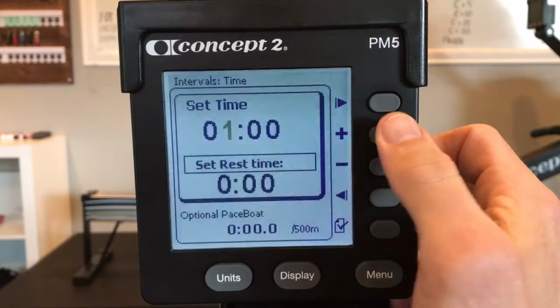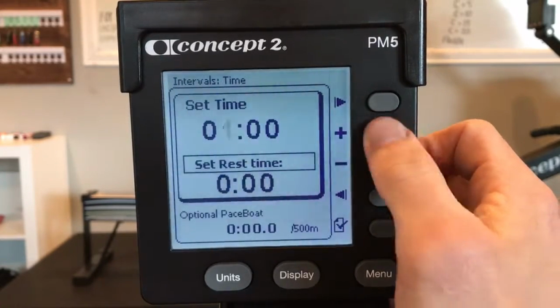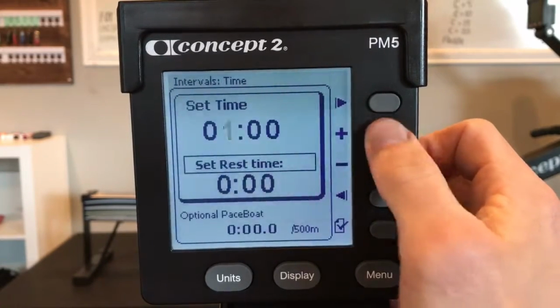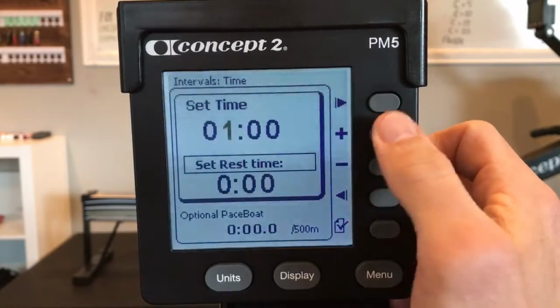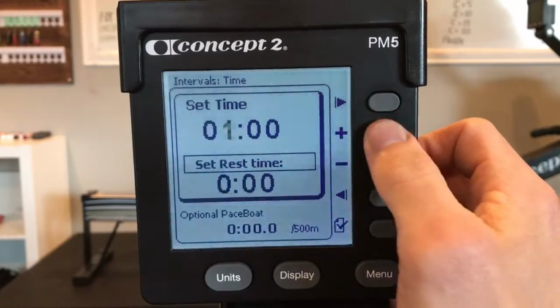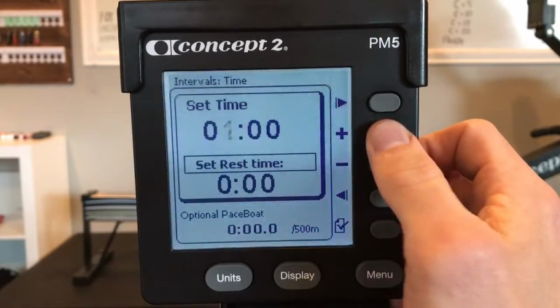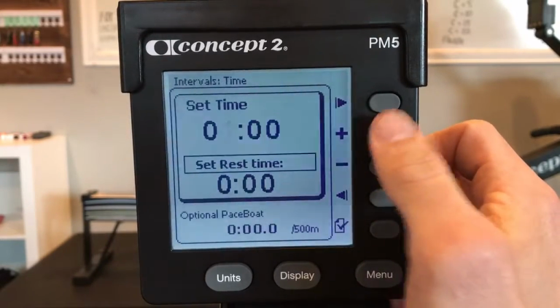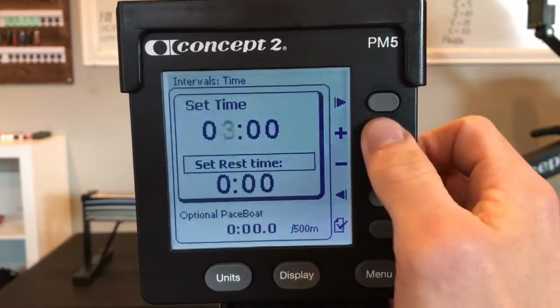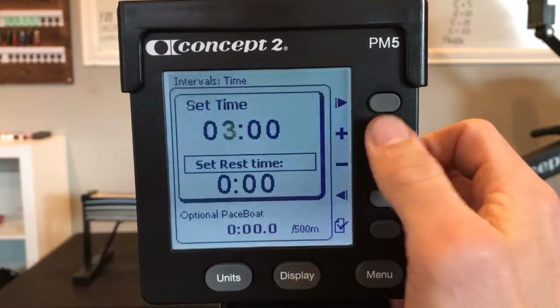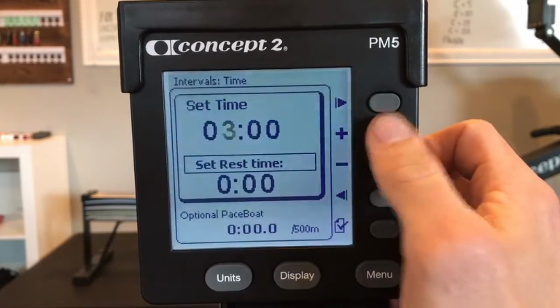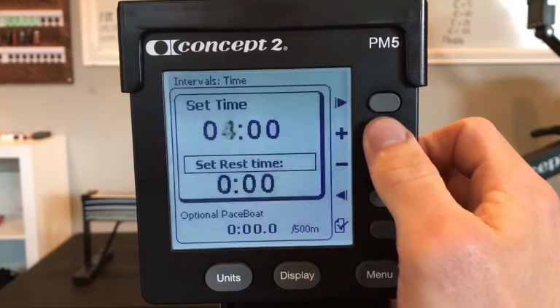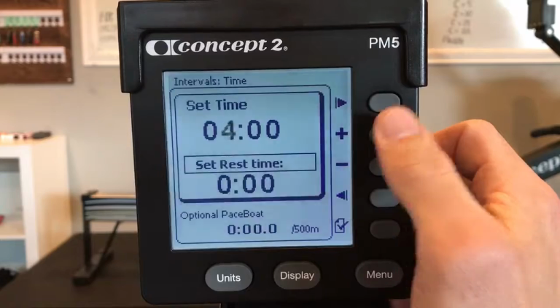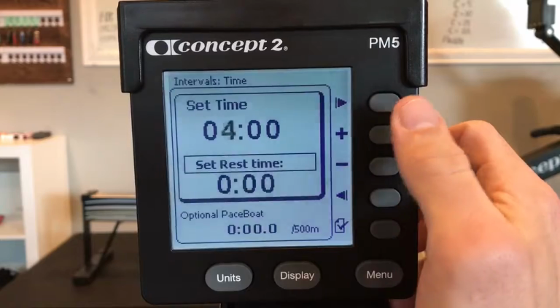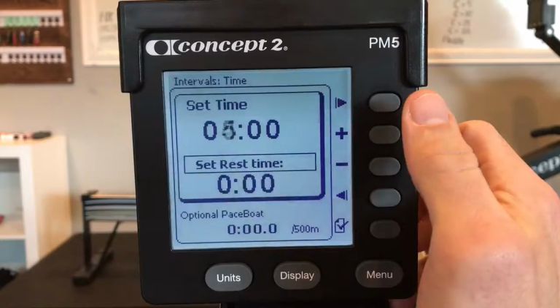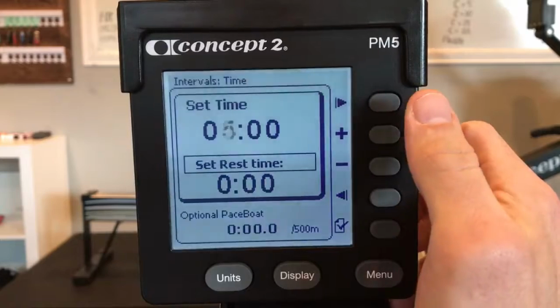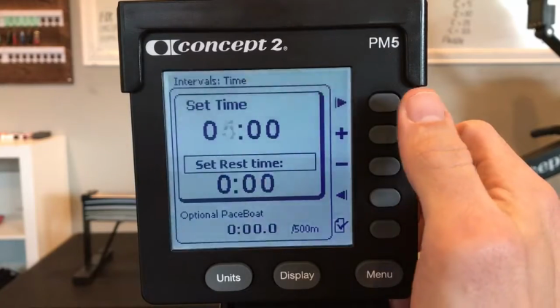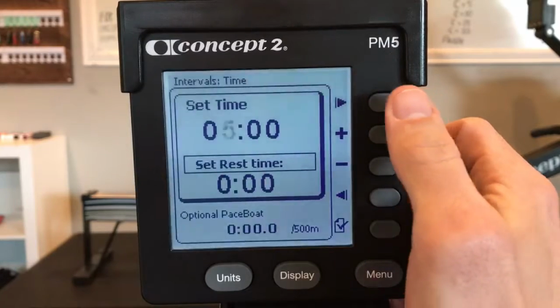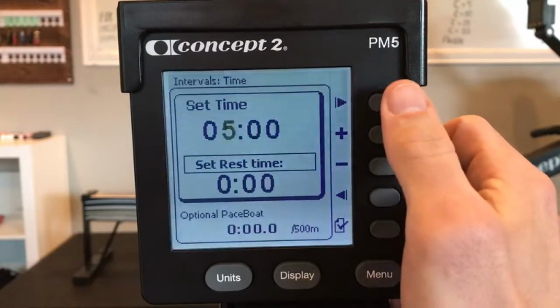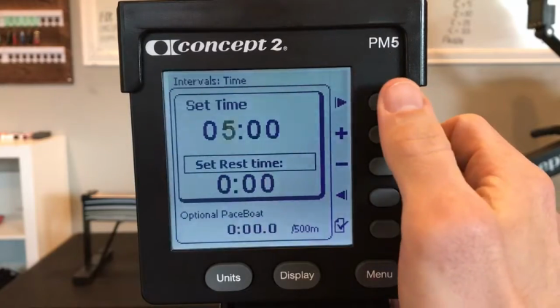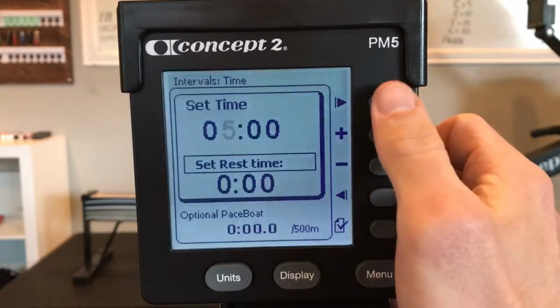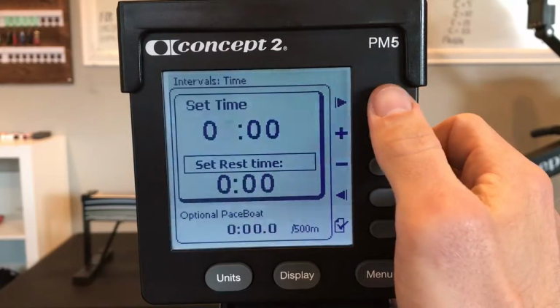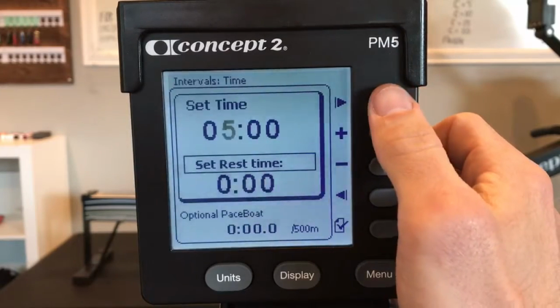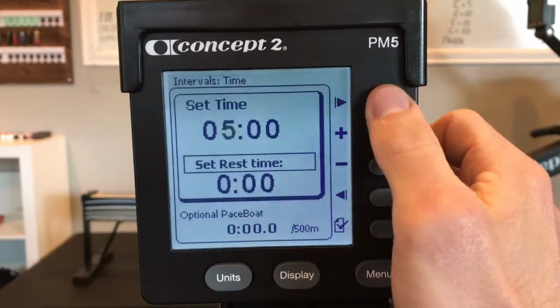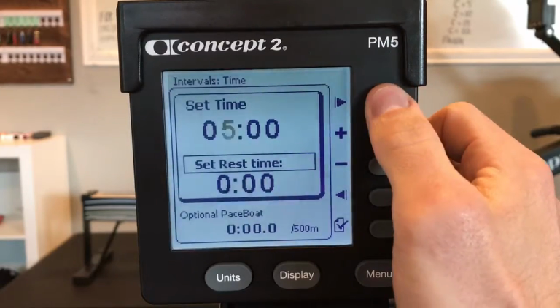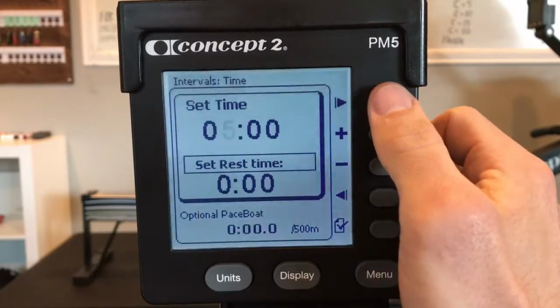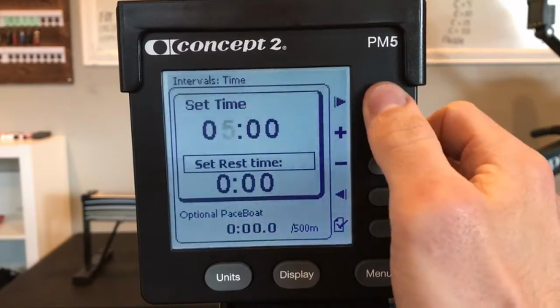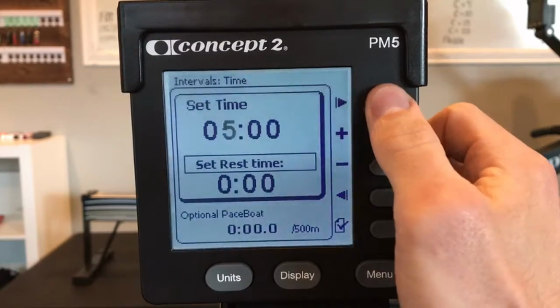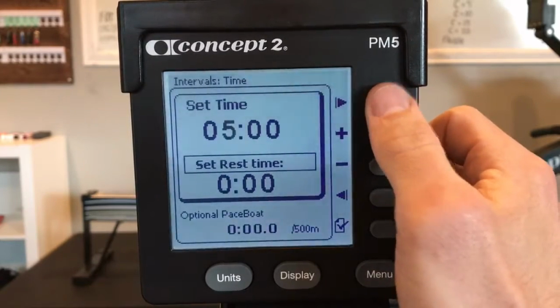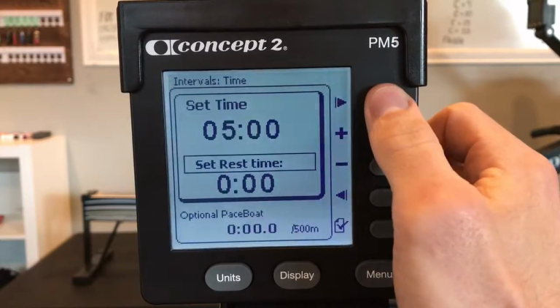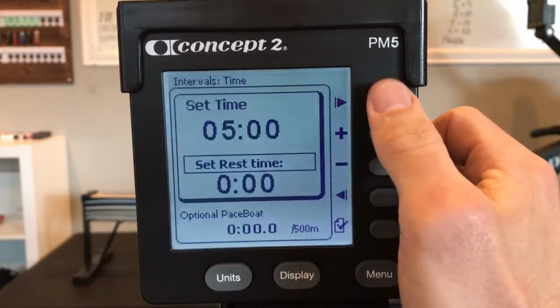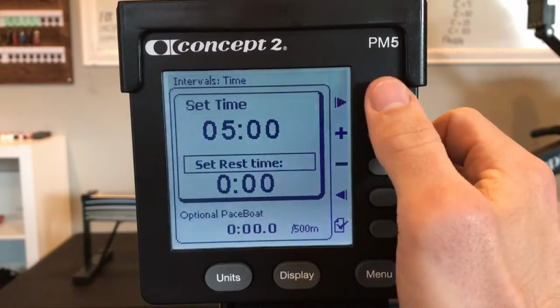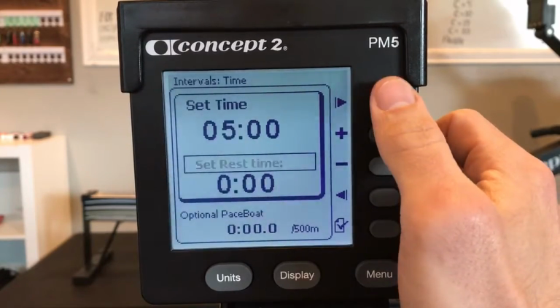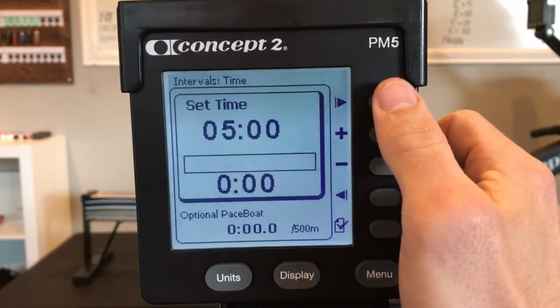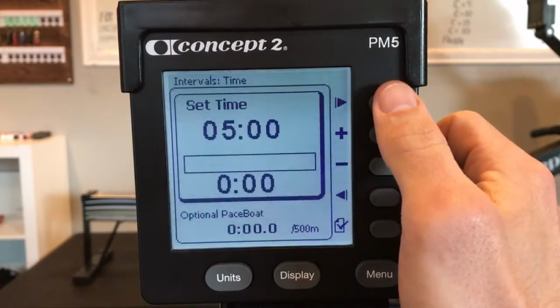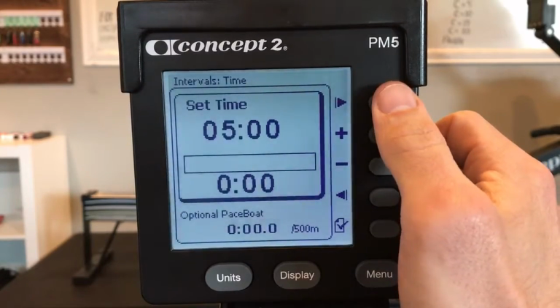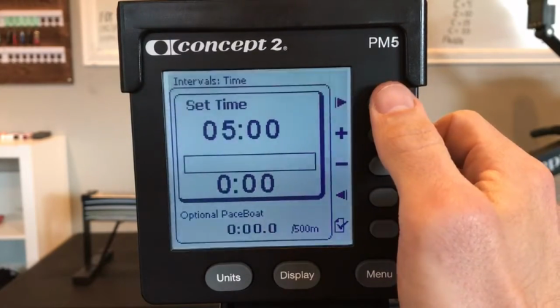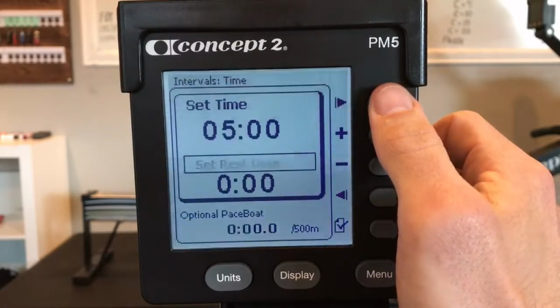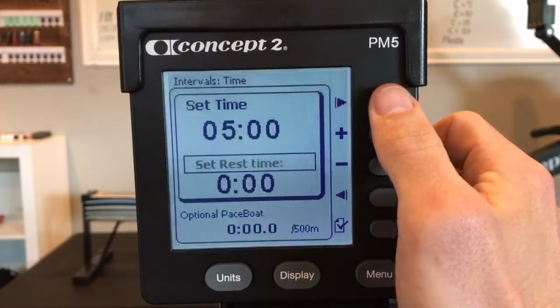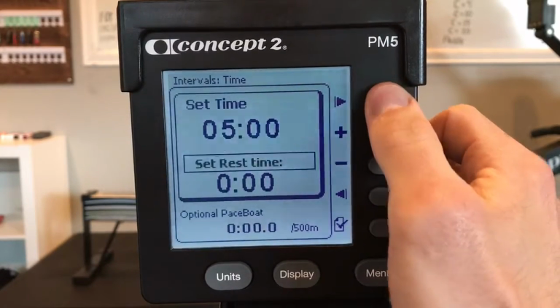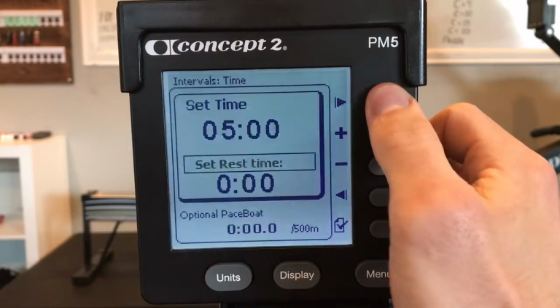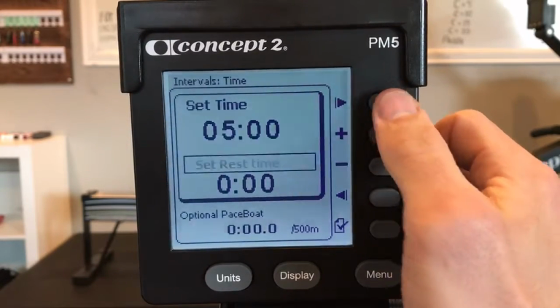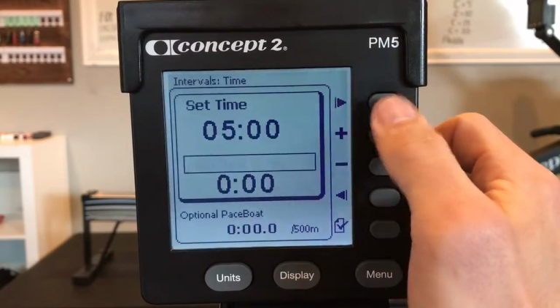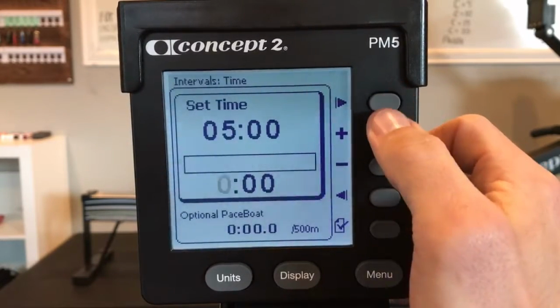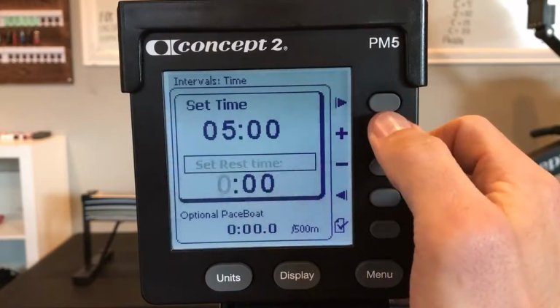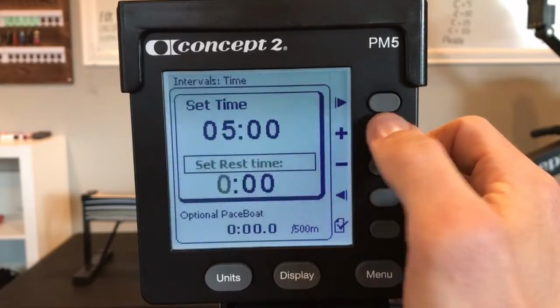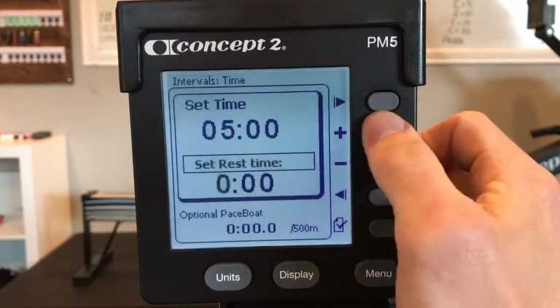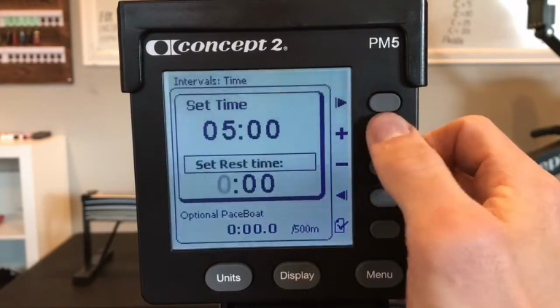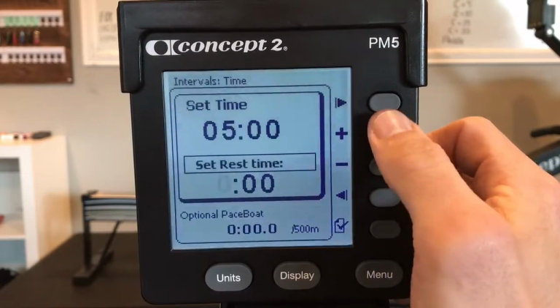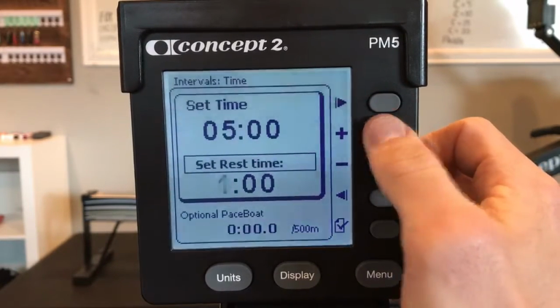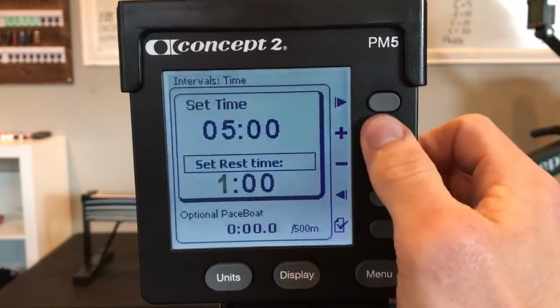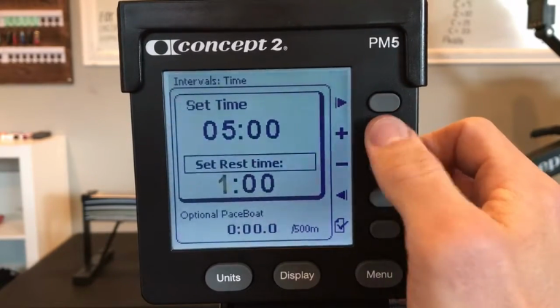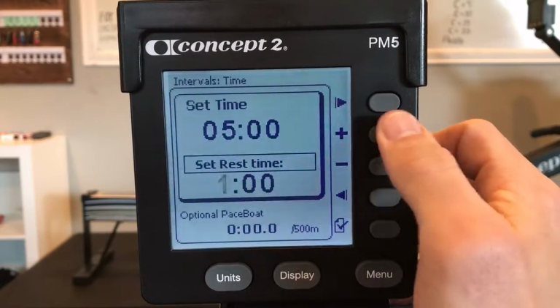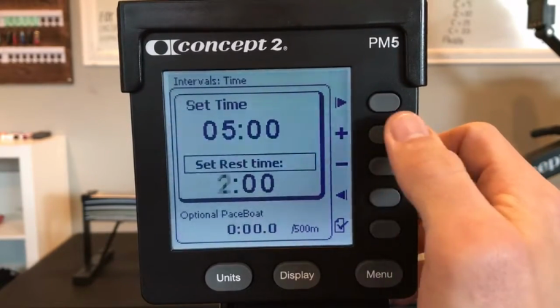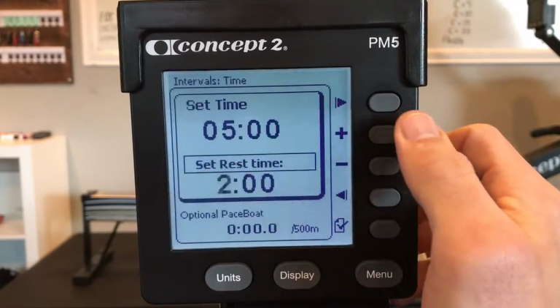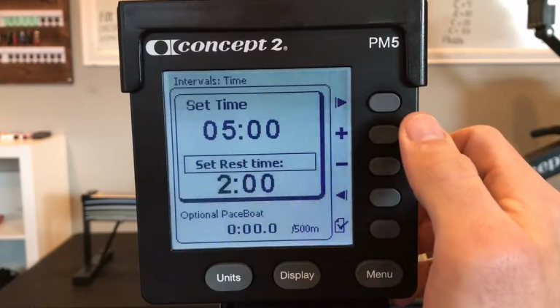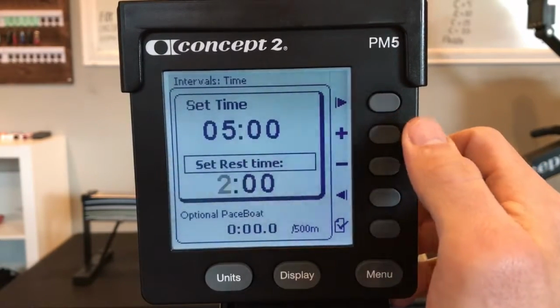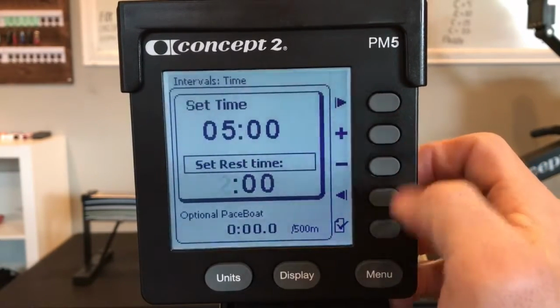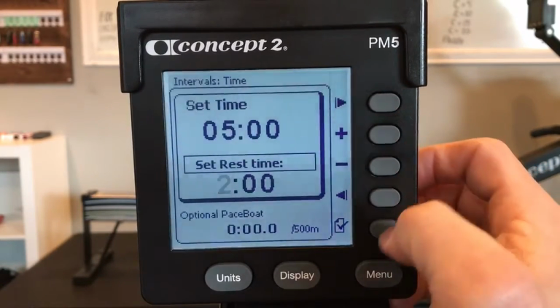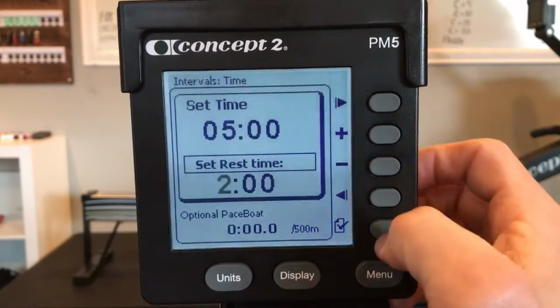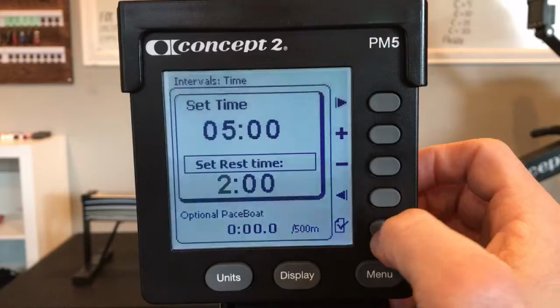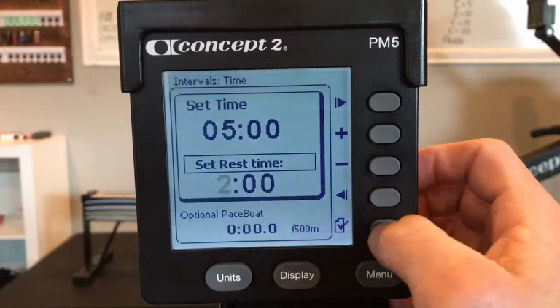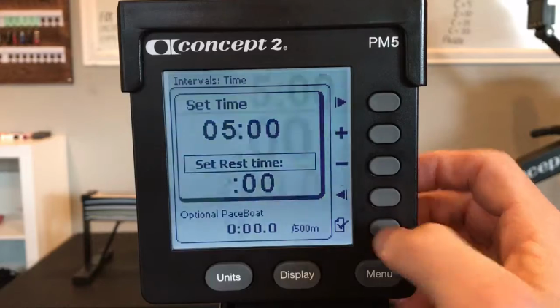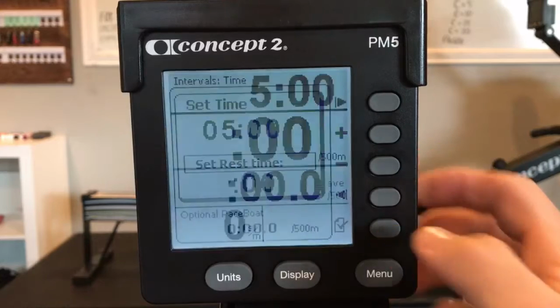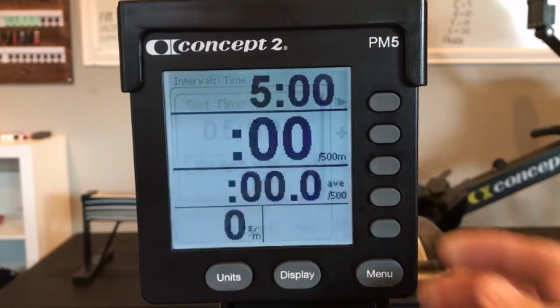Set time to five minutes. Set rest time to two minutes. Check.